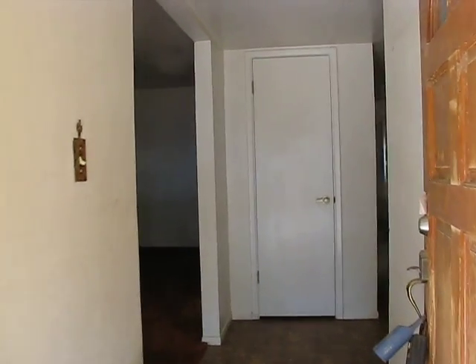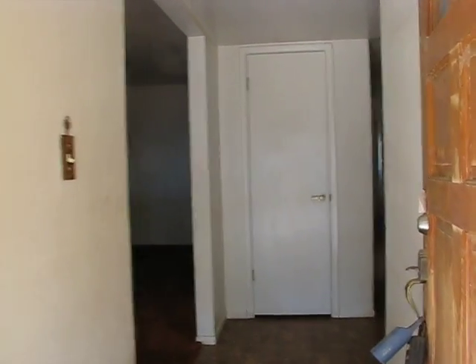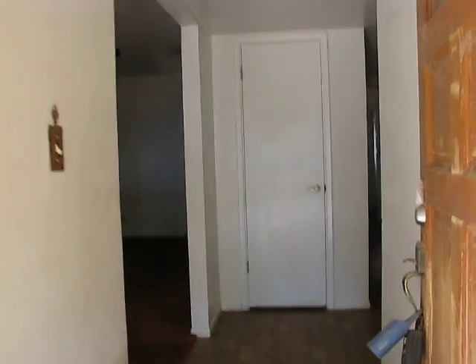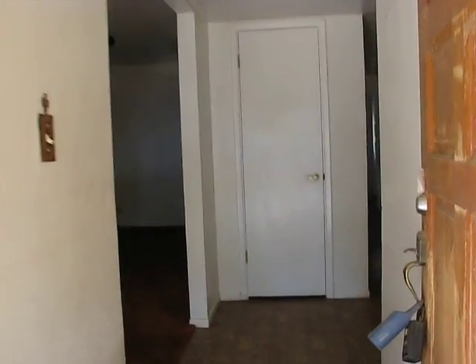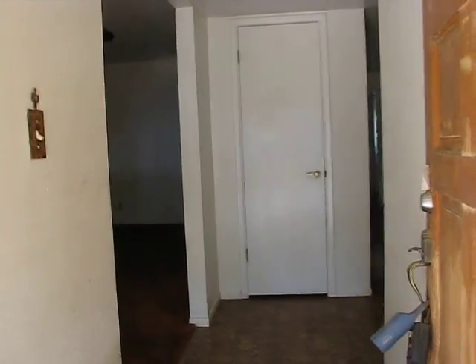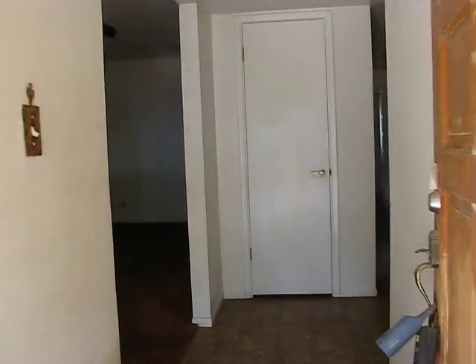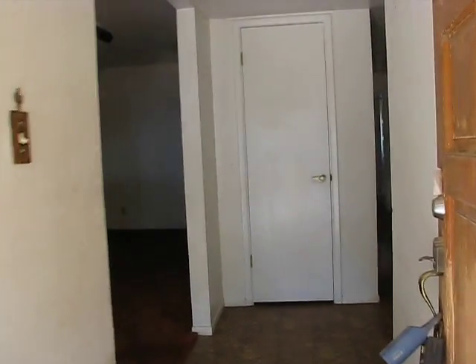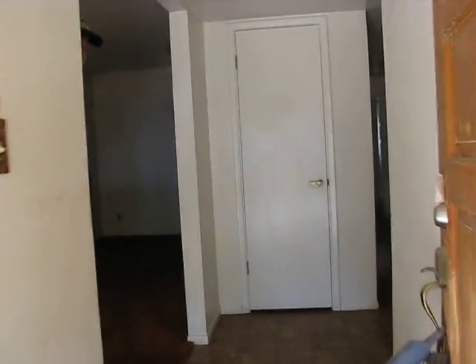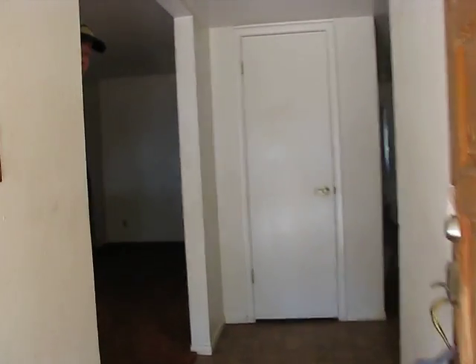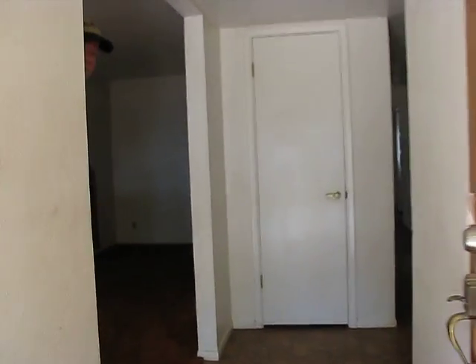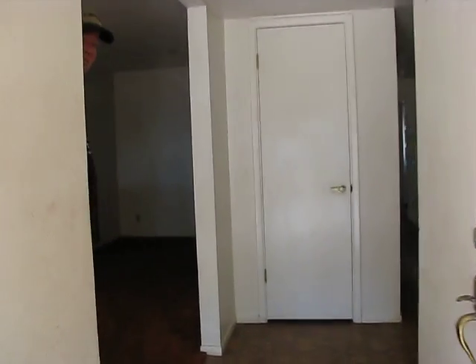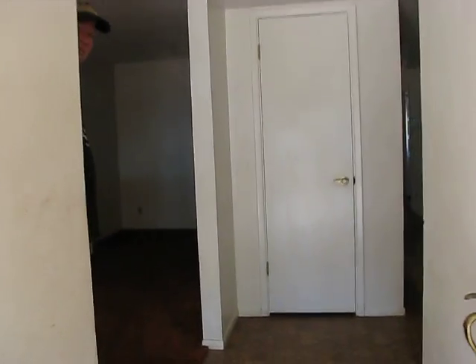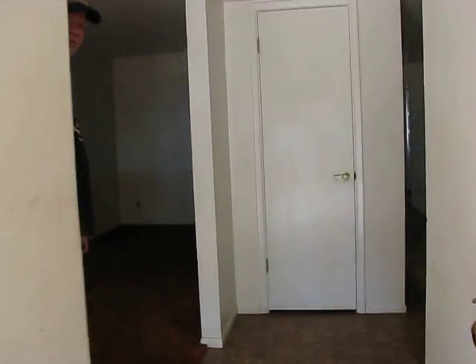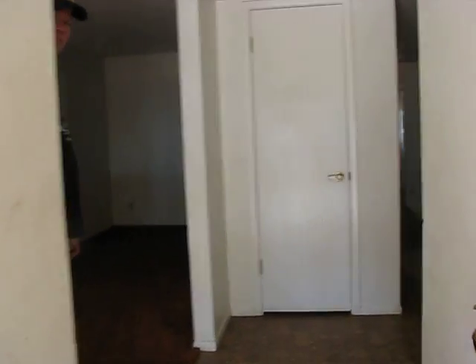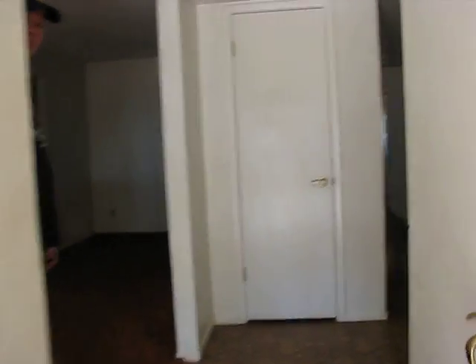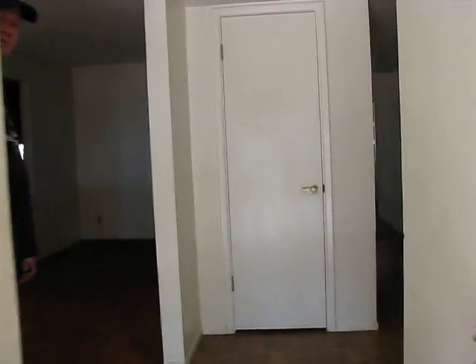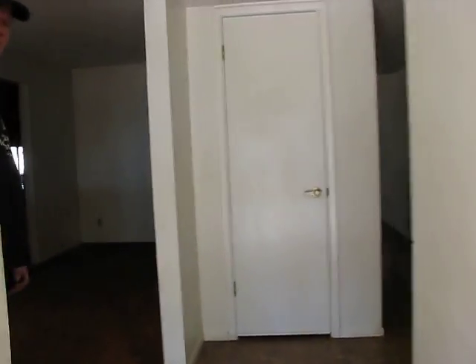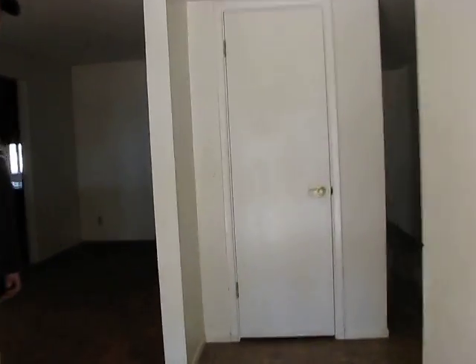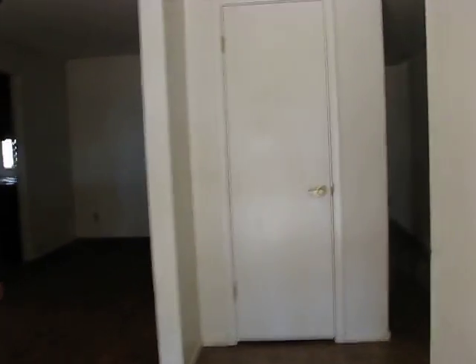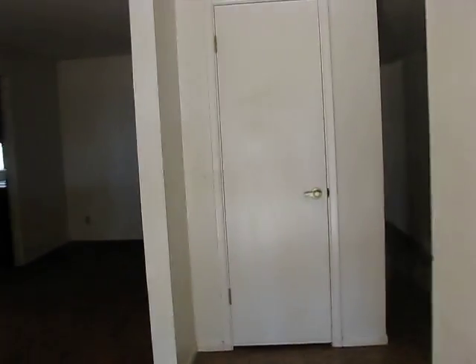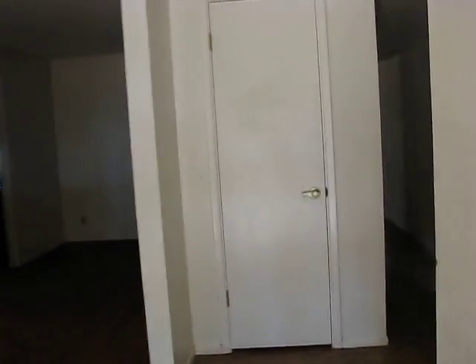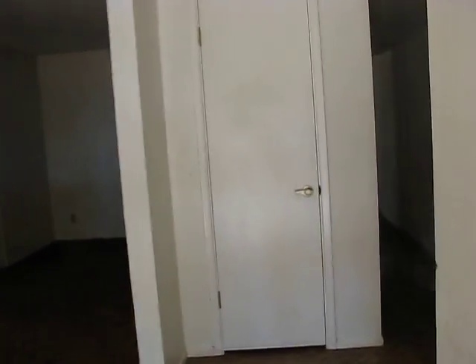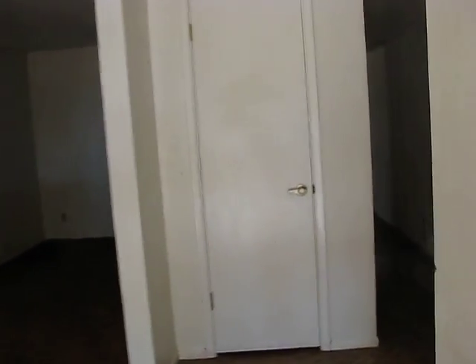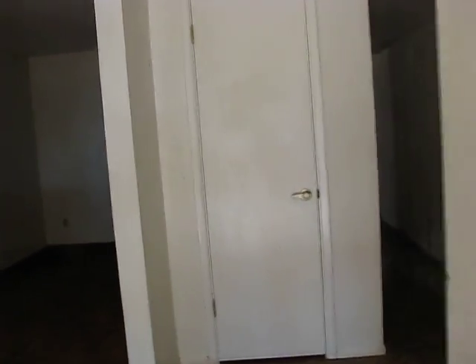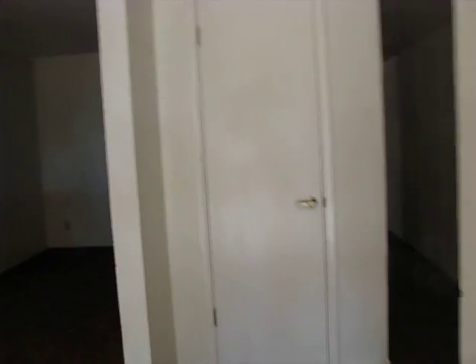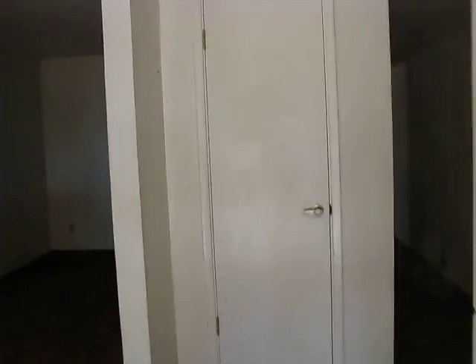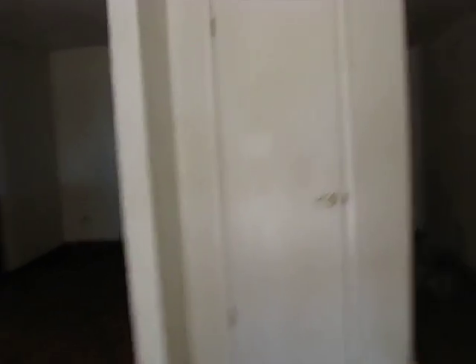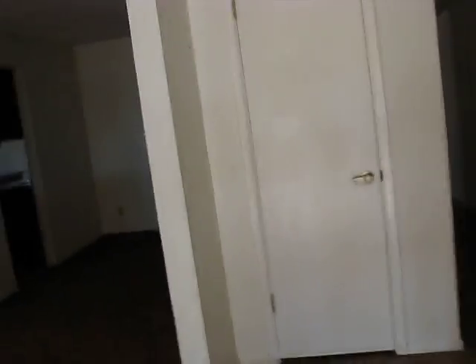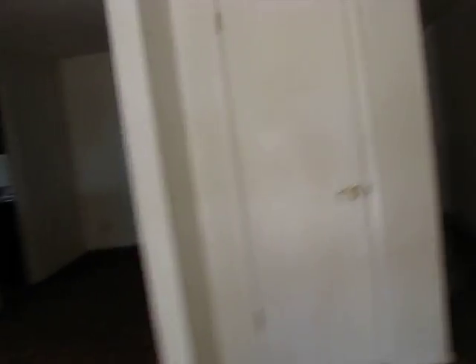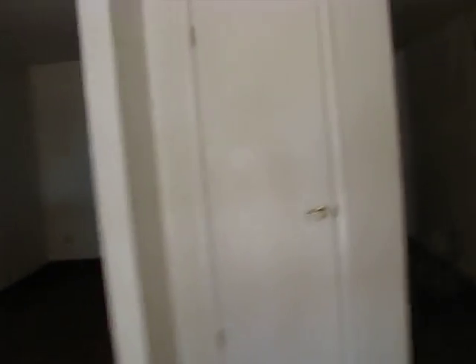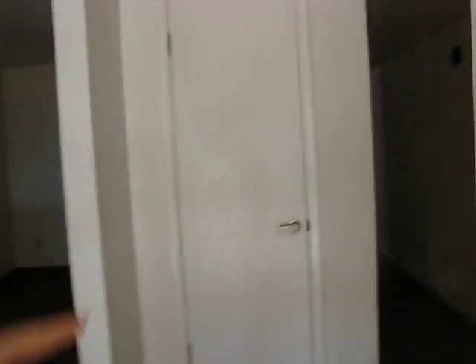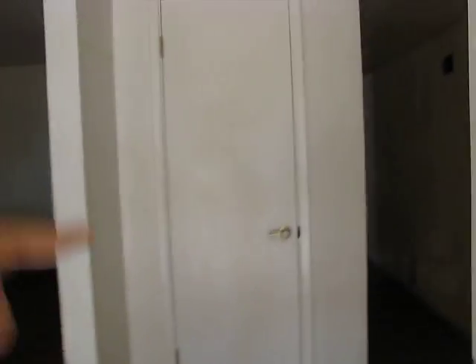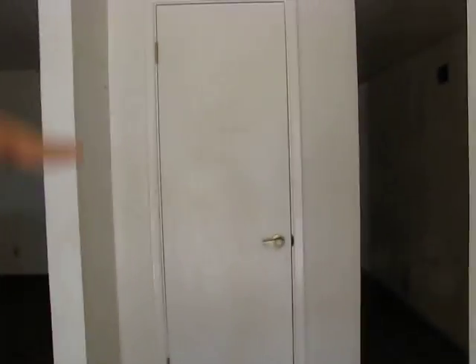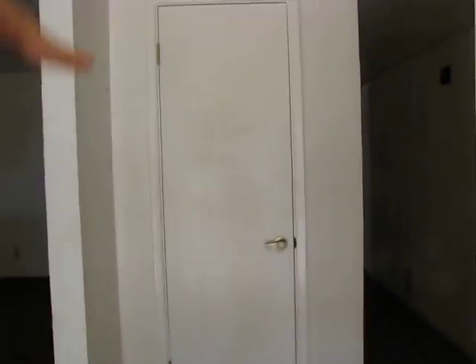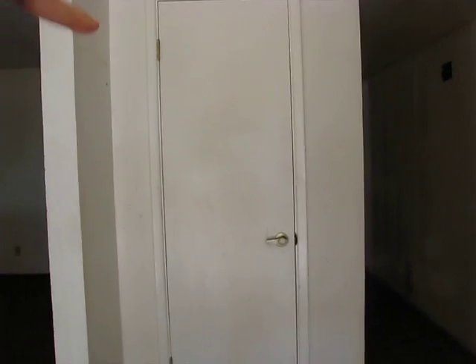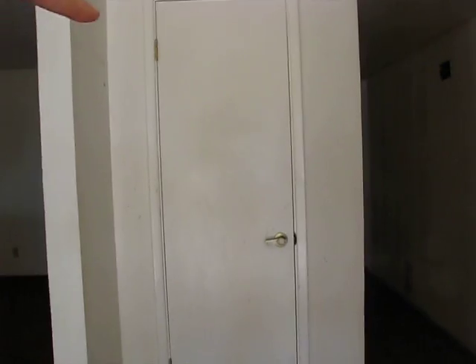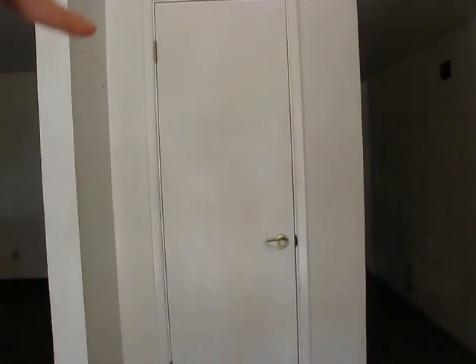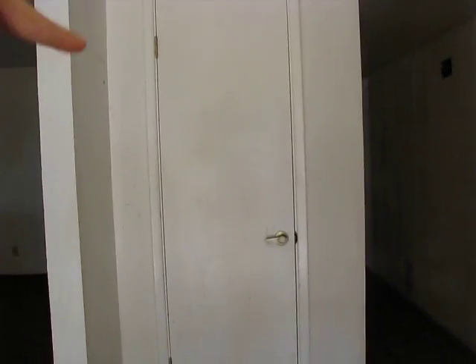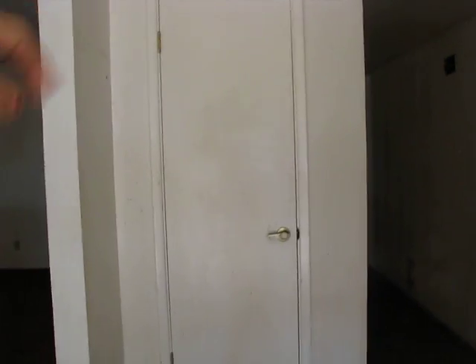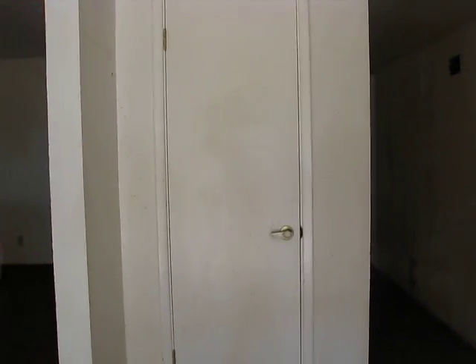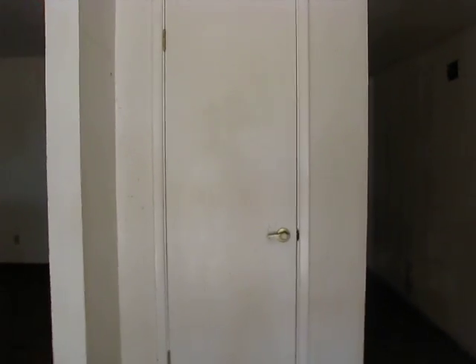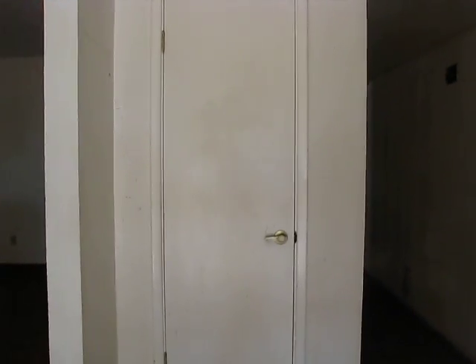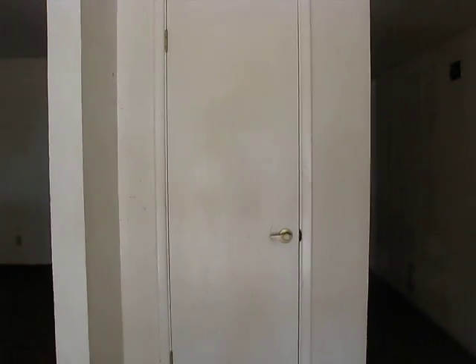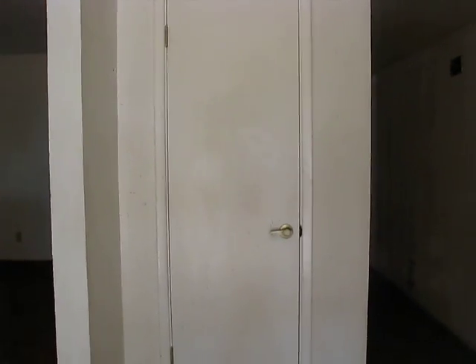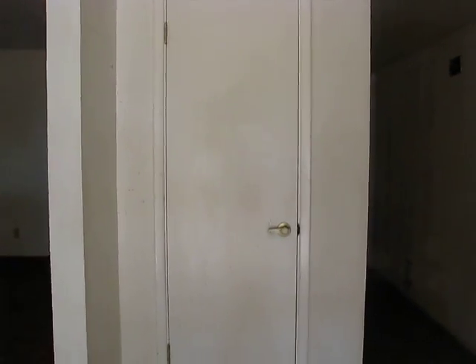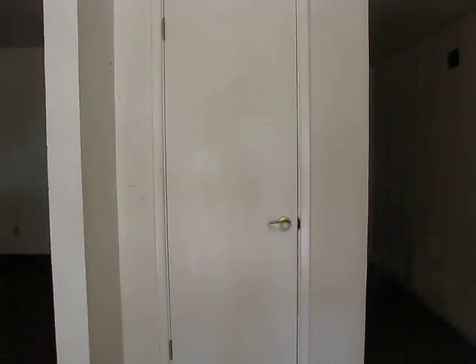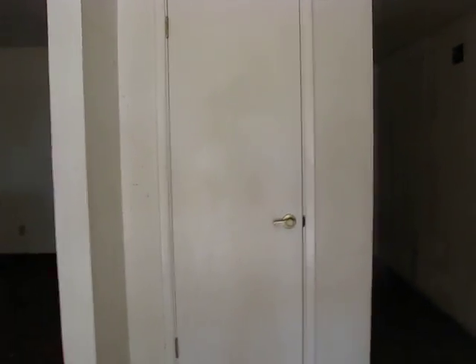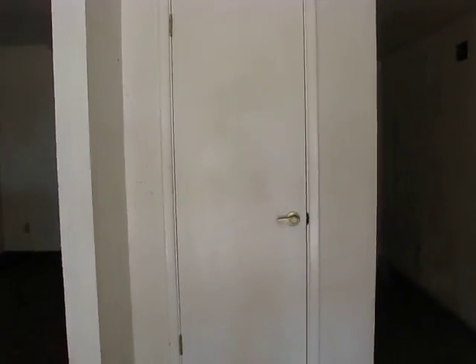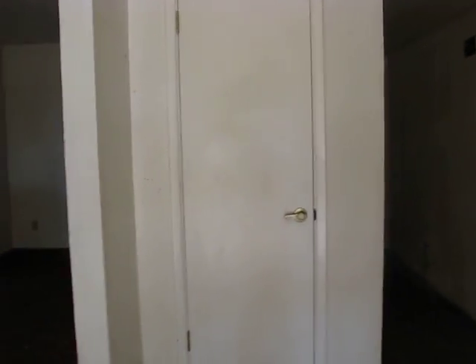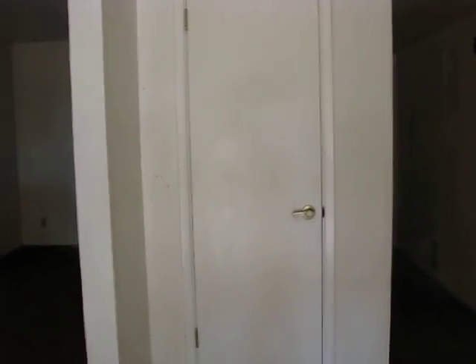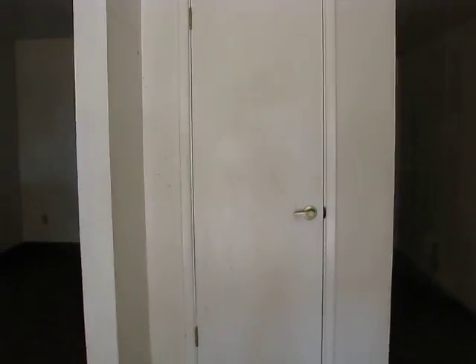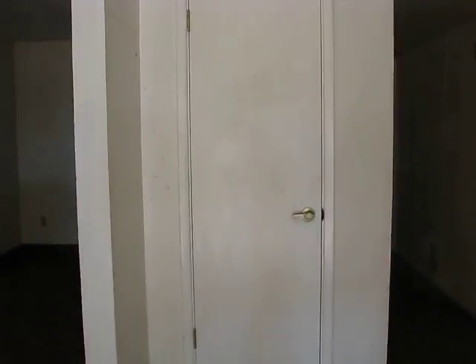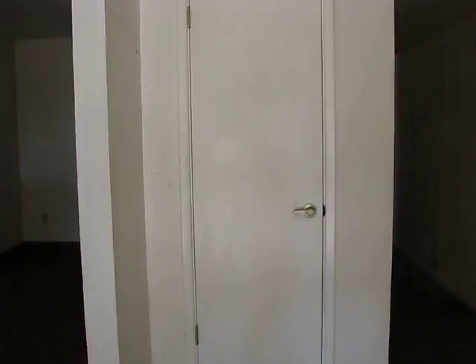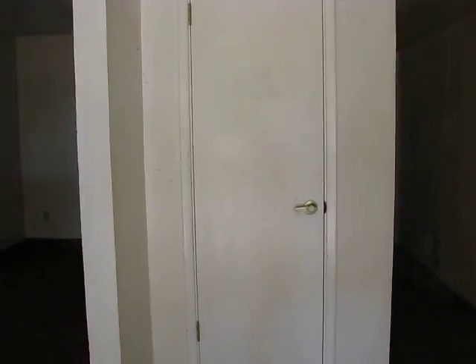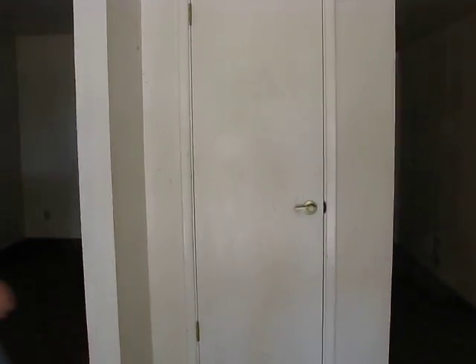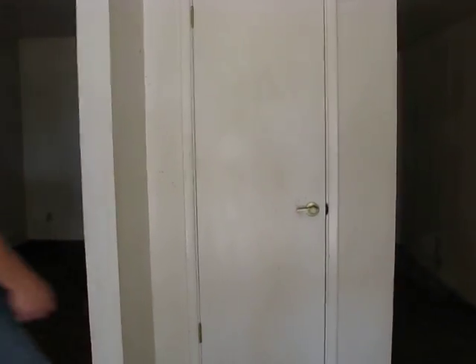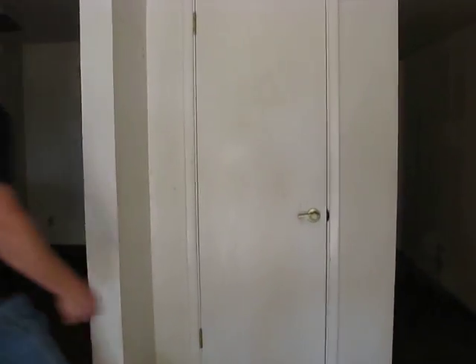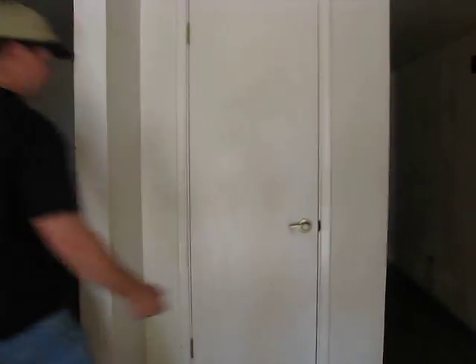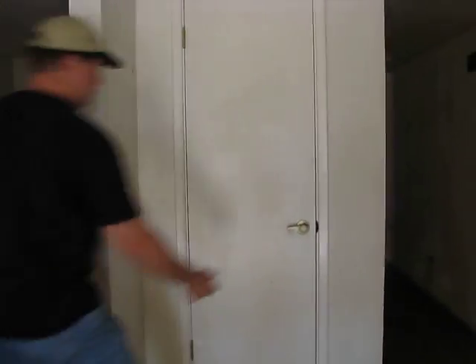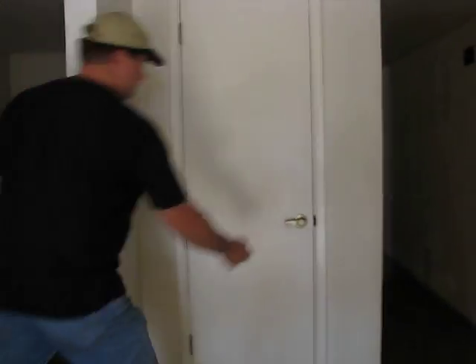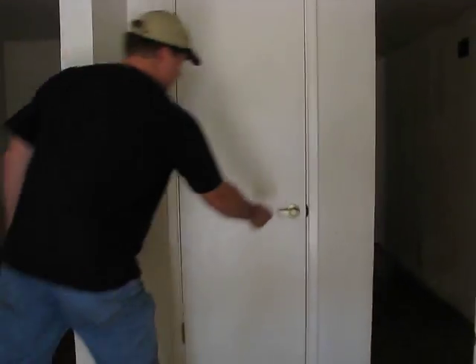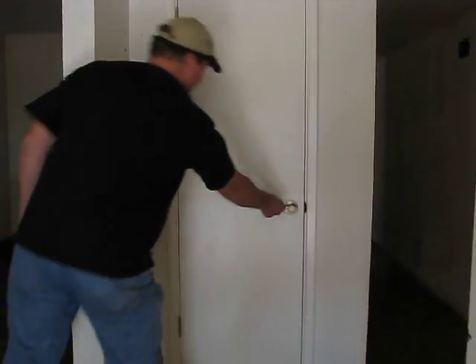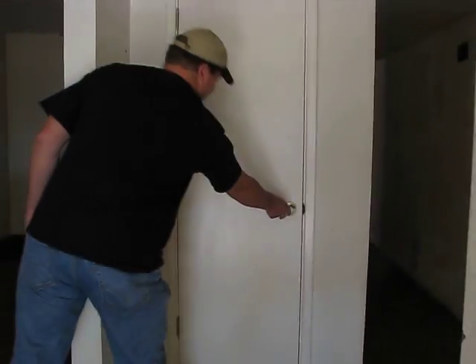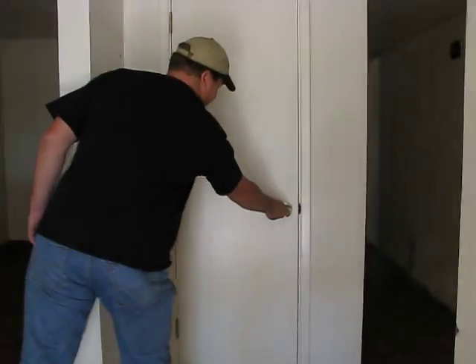So this is our new house. You walk in the front door and right in there, you can go open it — it's a closet.